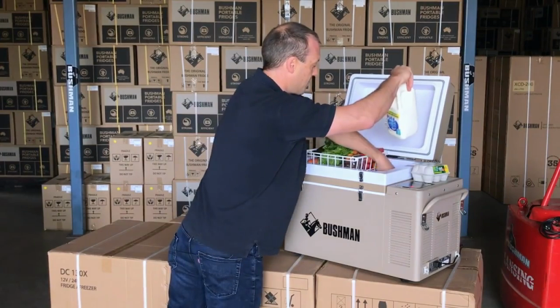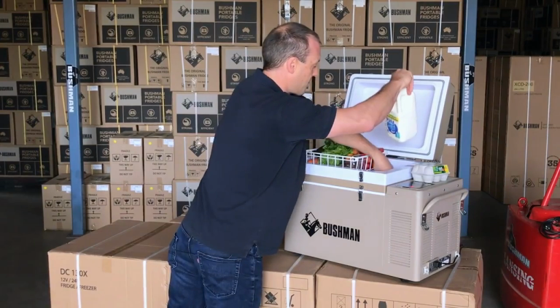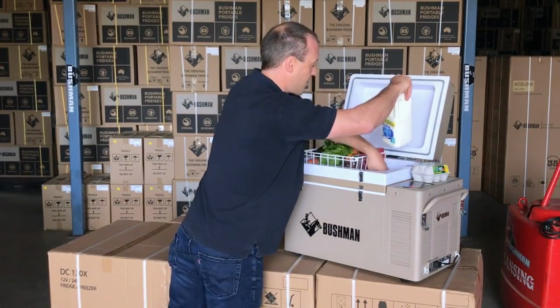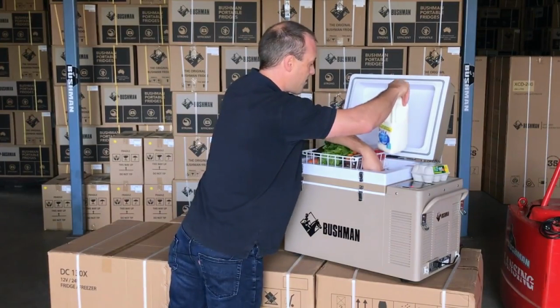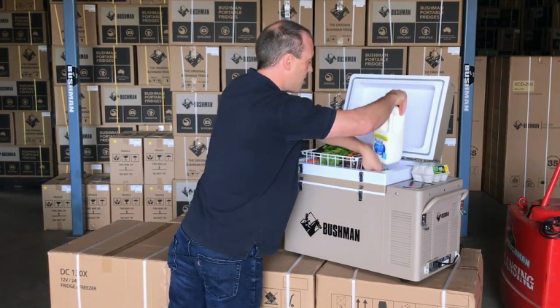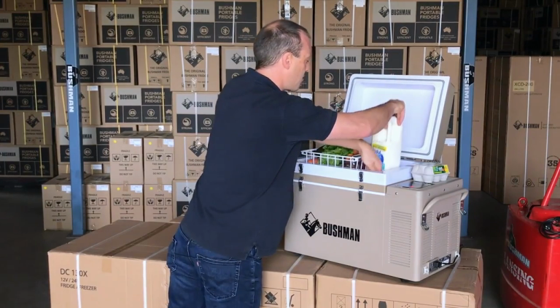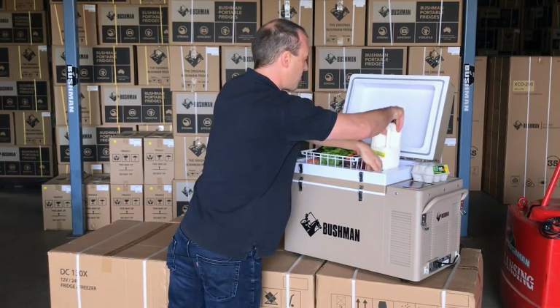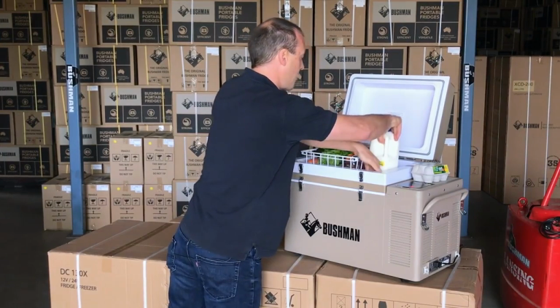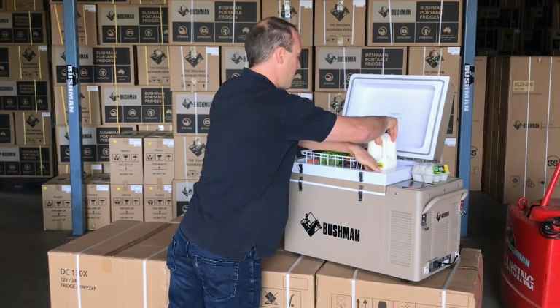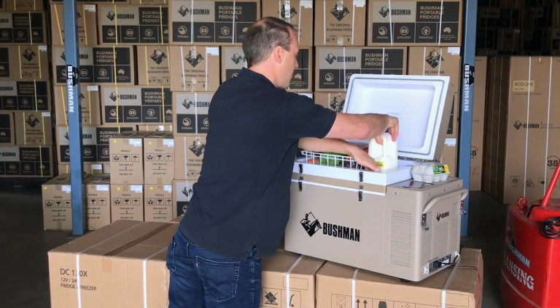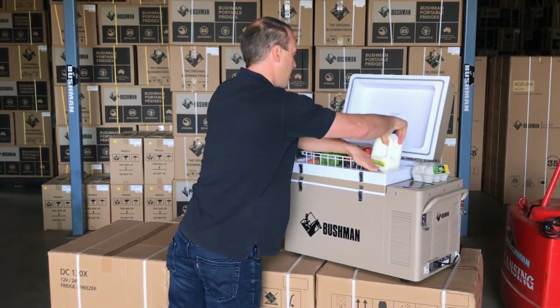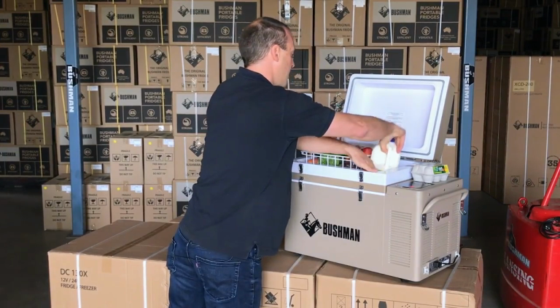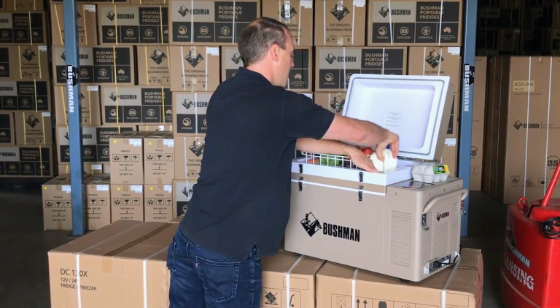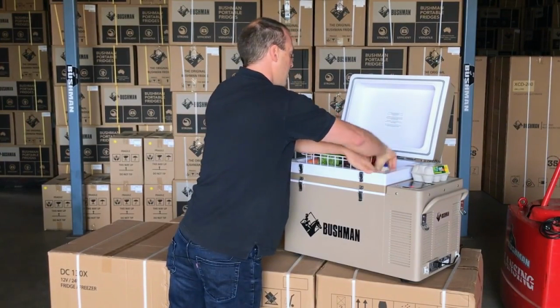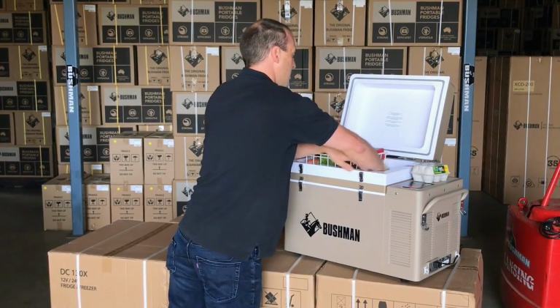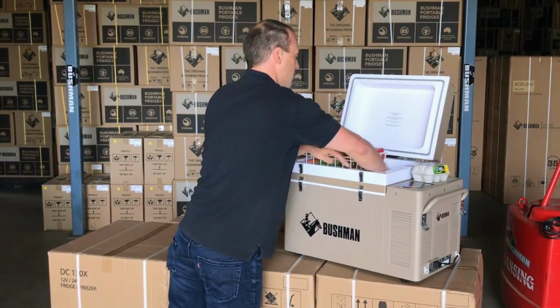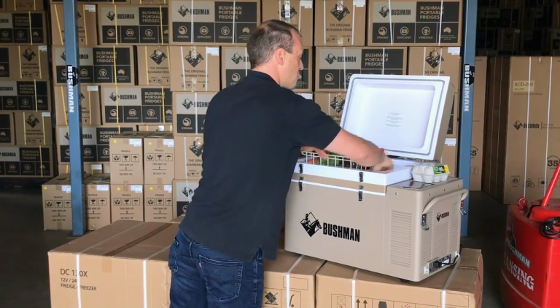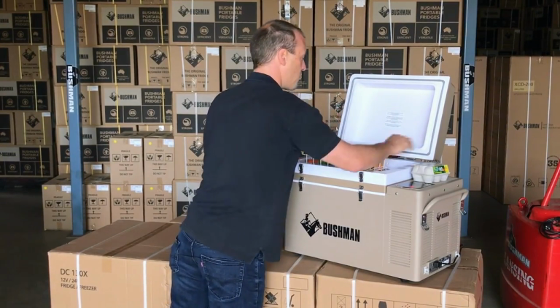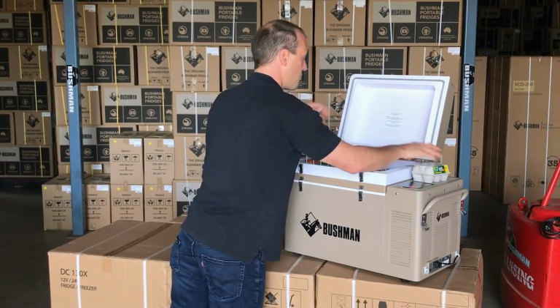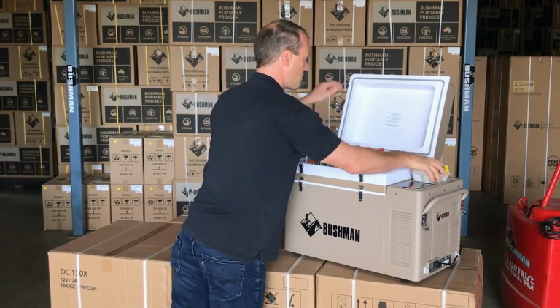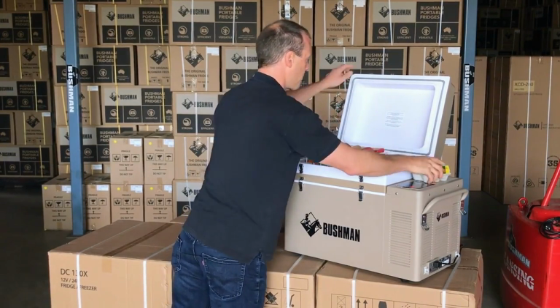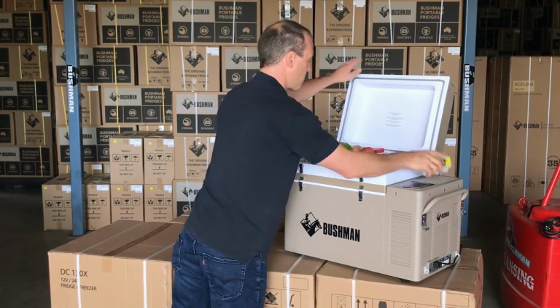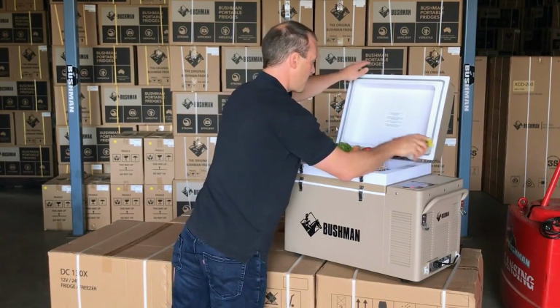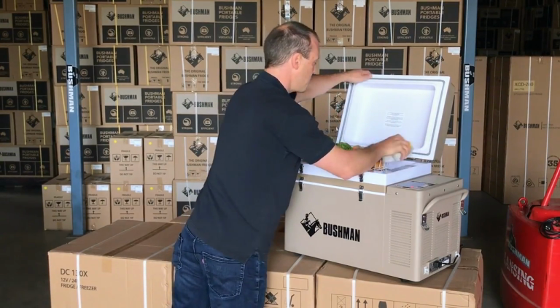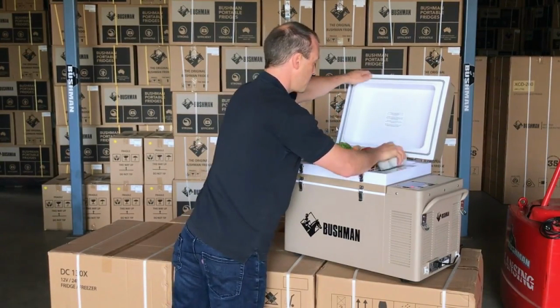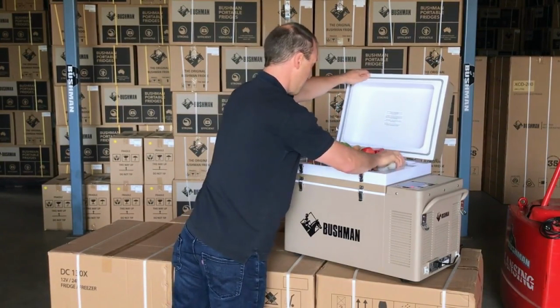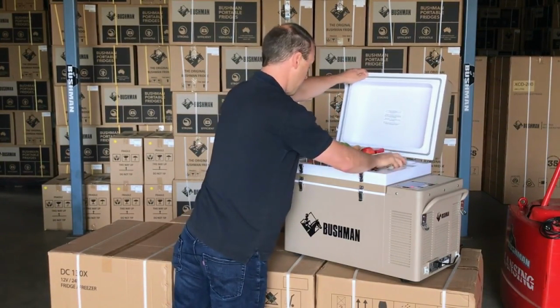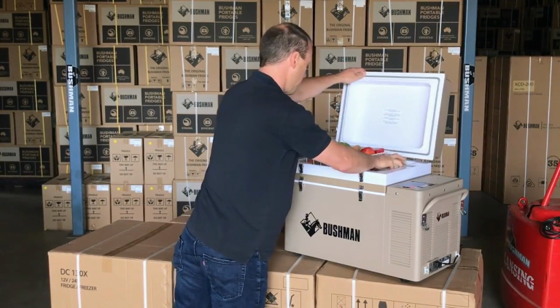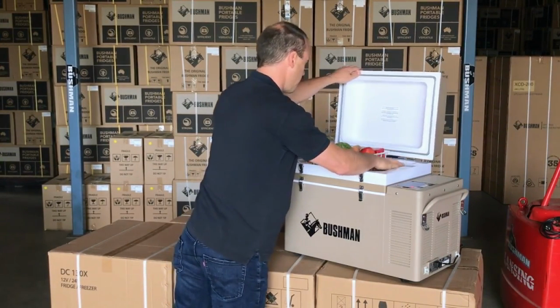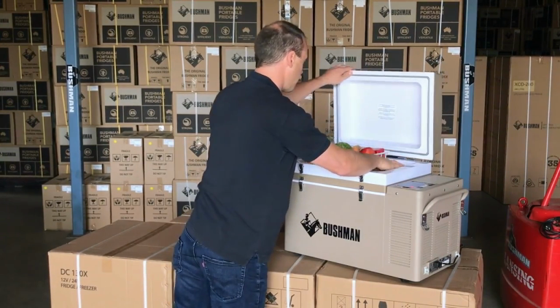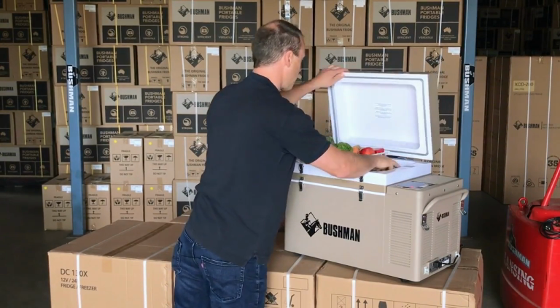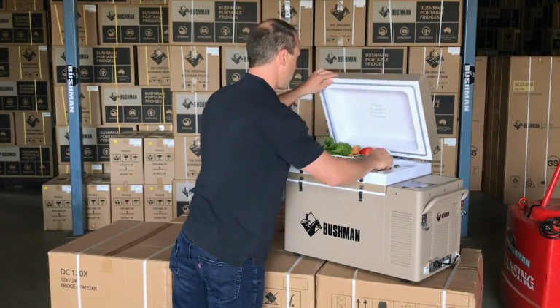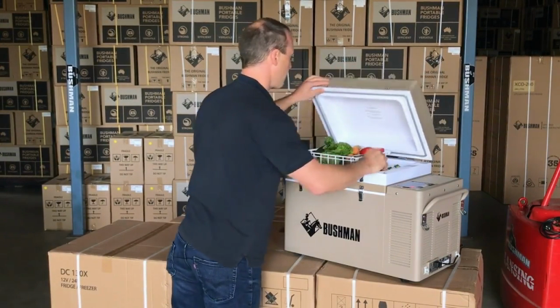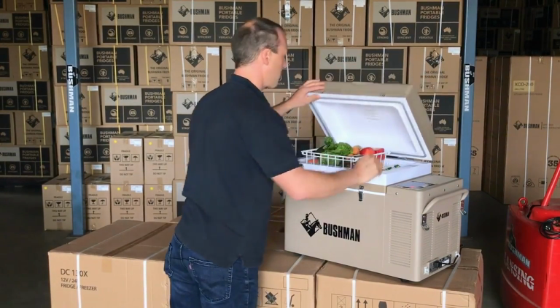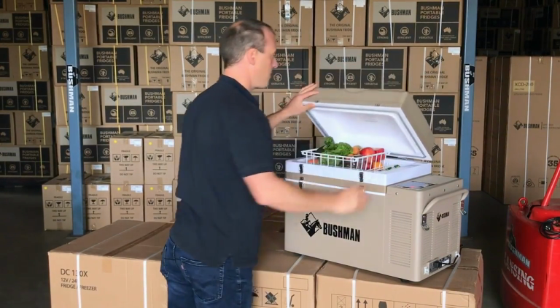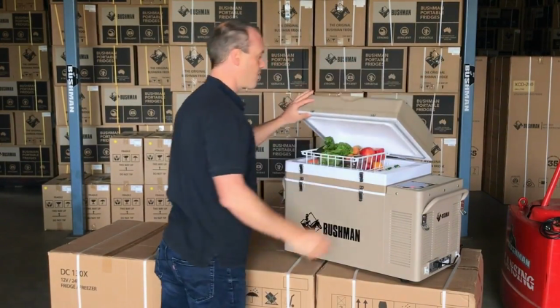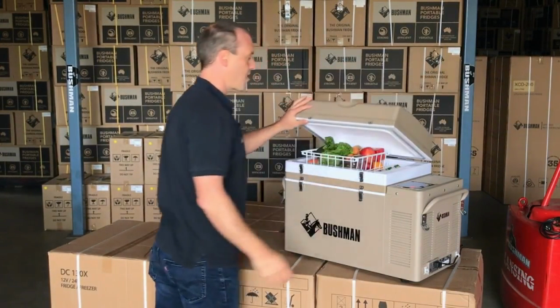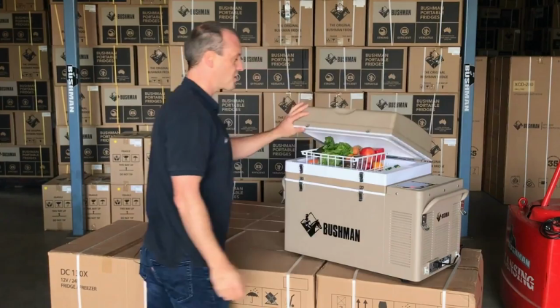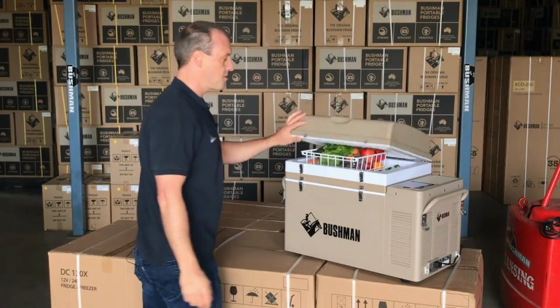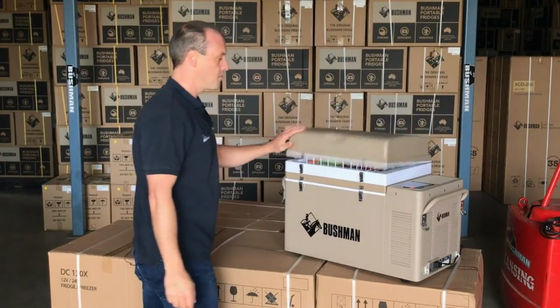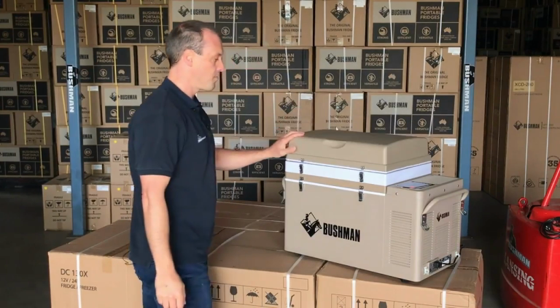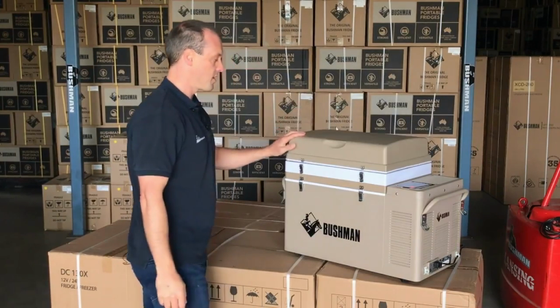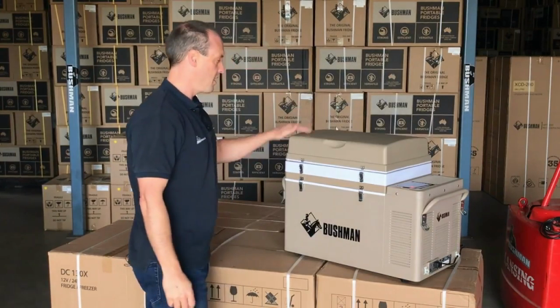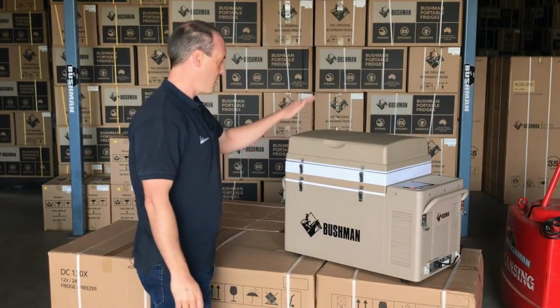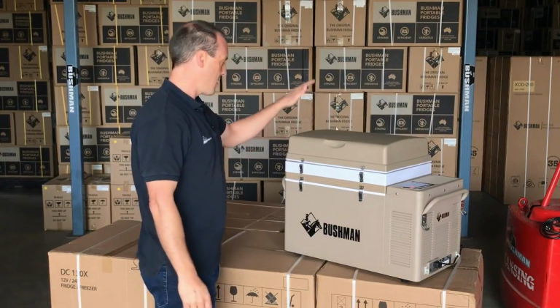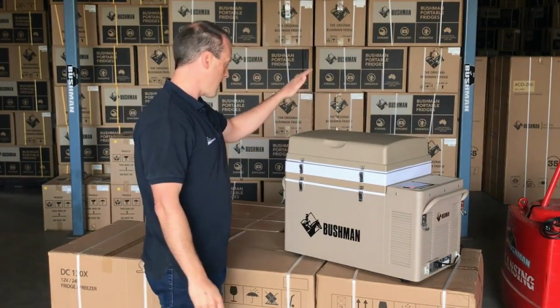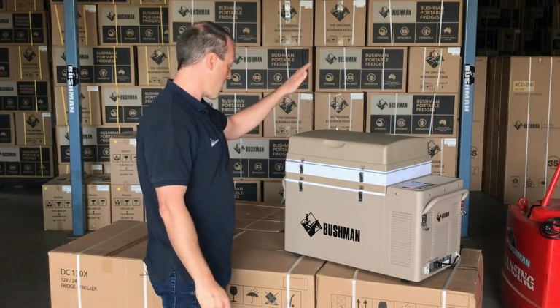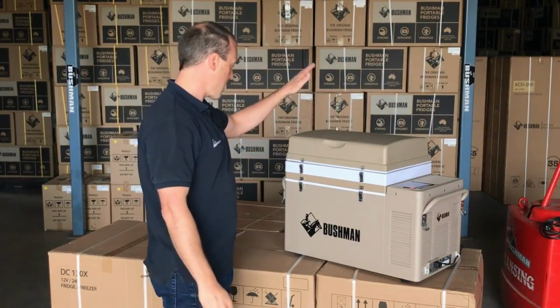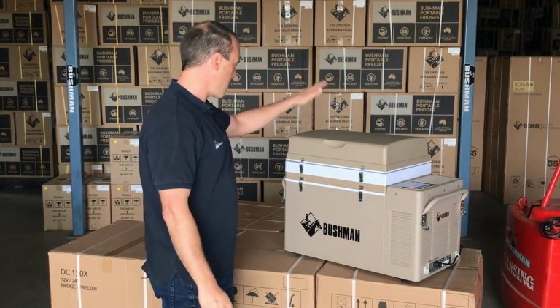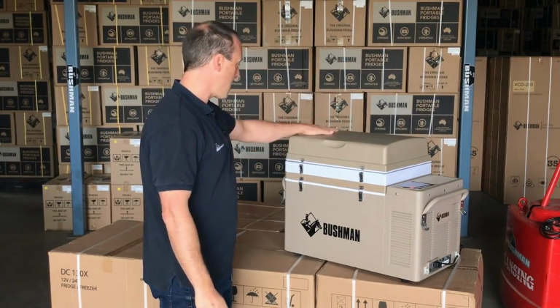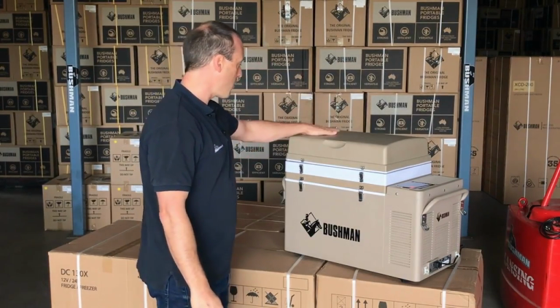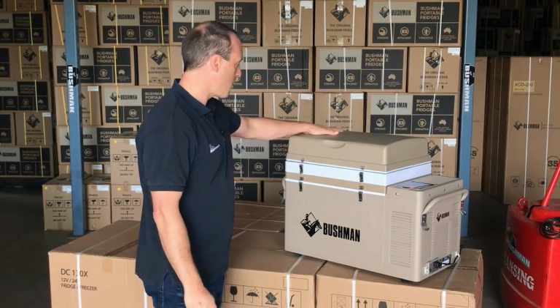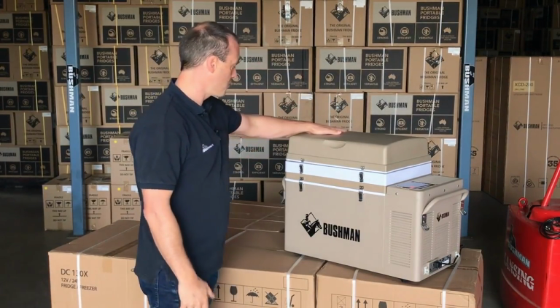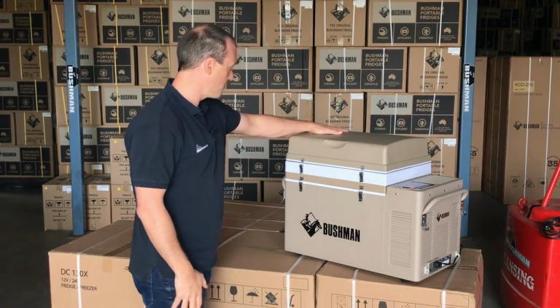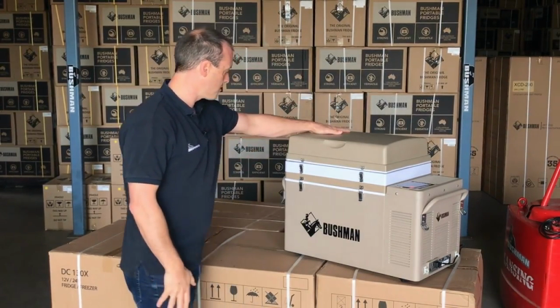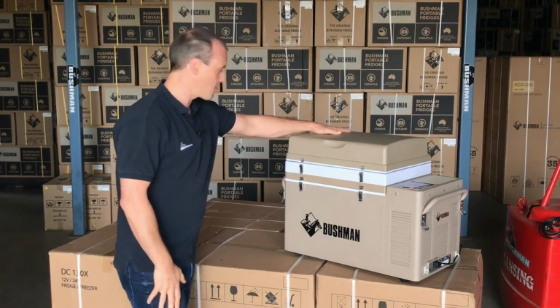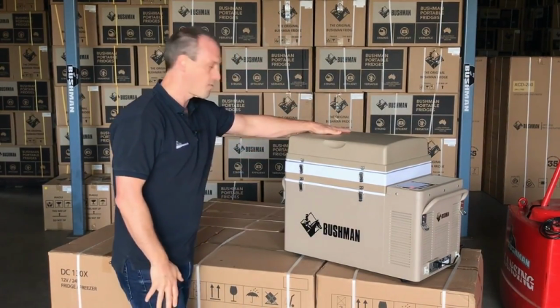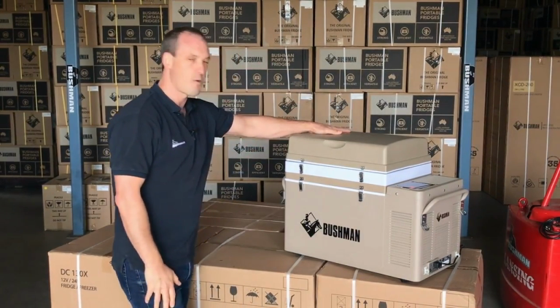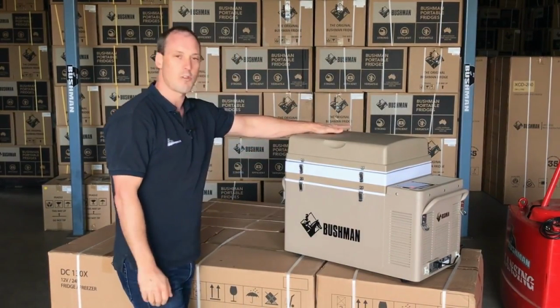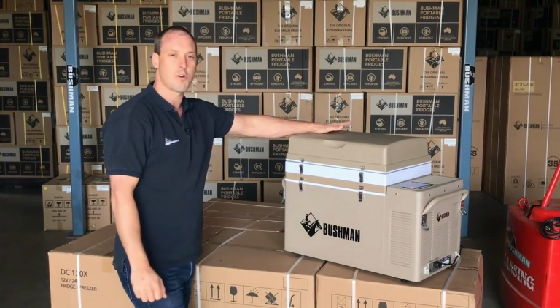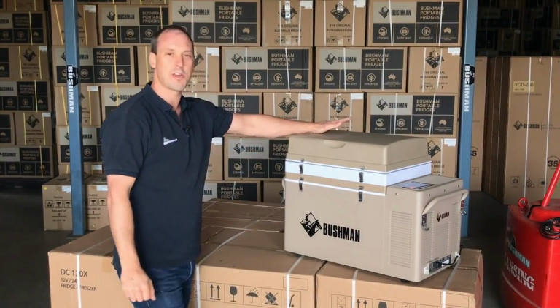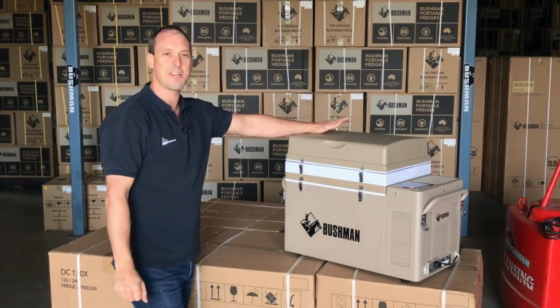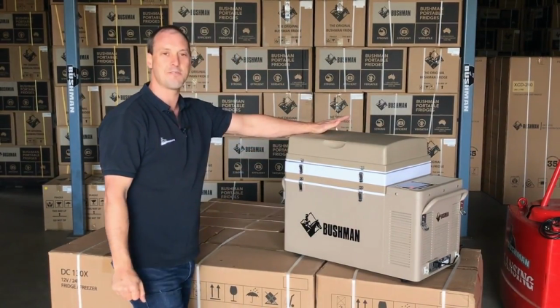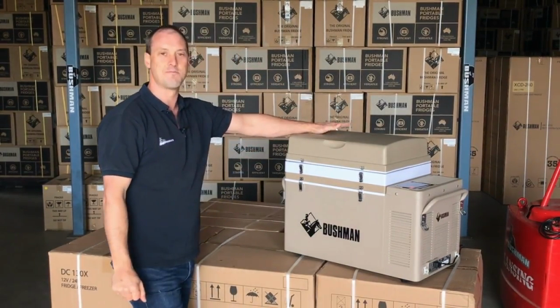So there it is — the original Bushman fridge in 52 litre configuration and how I would use it for a long weekend.